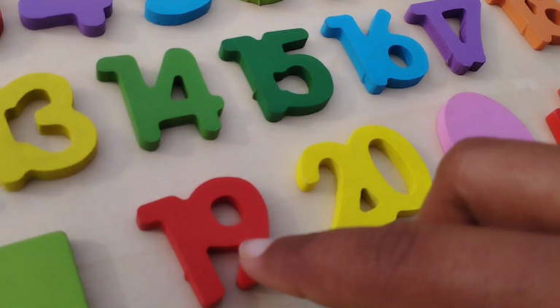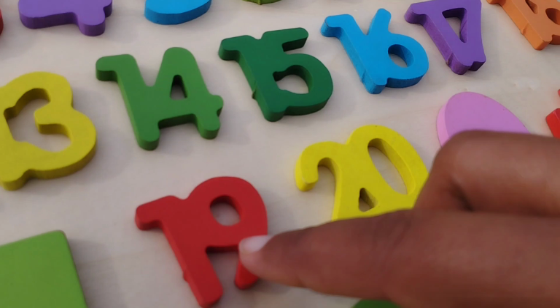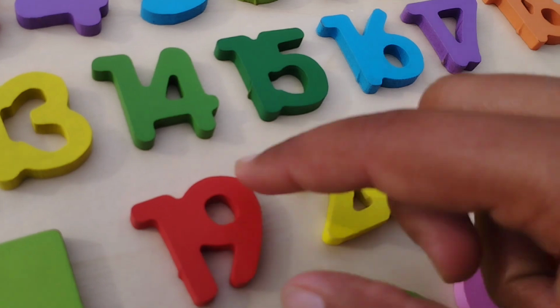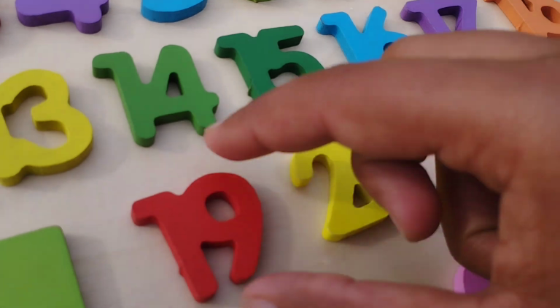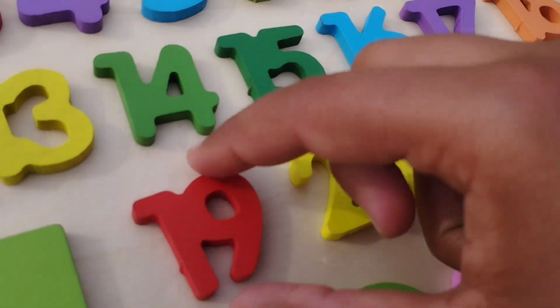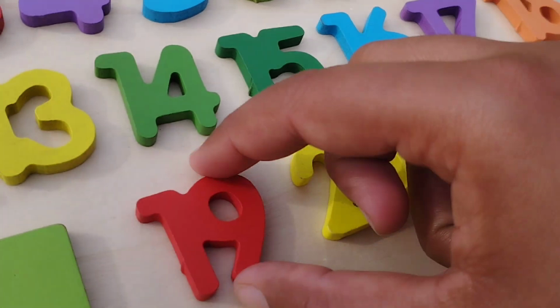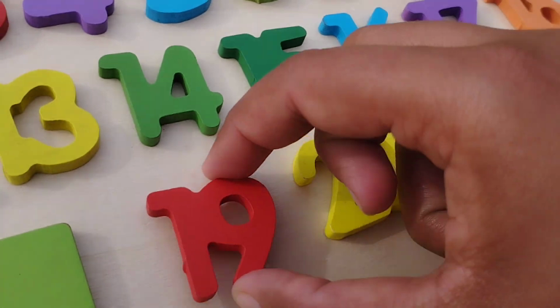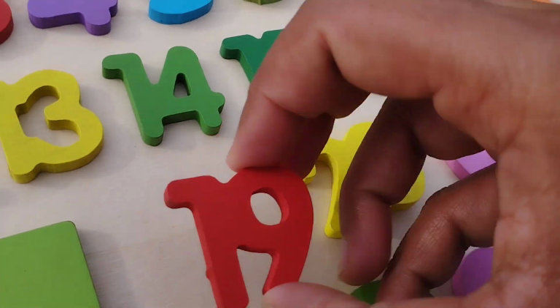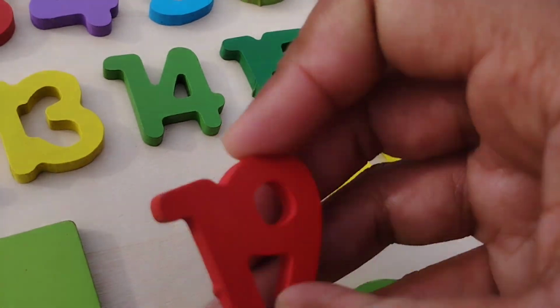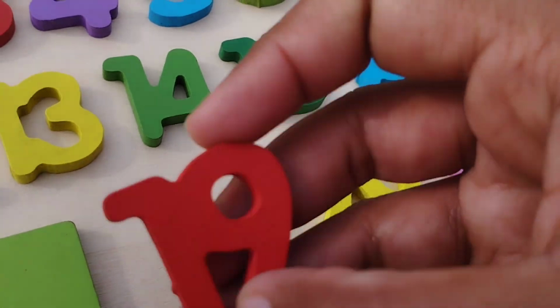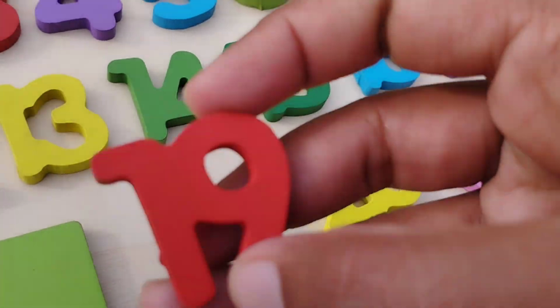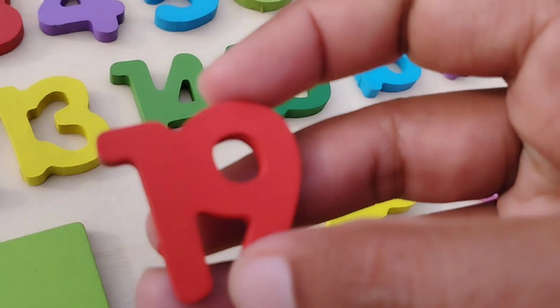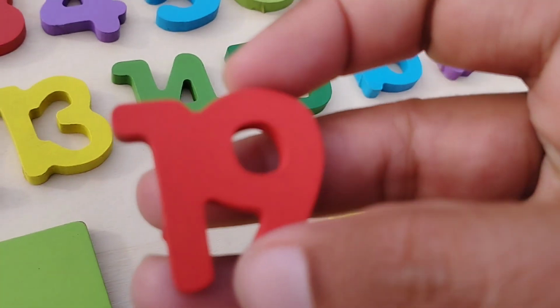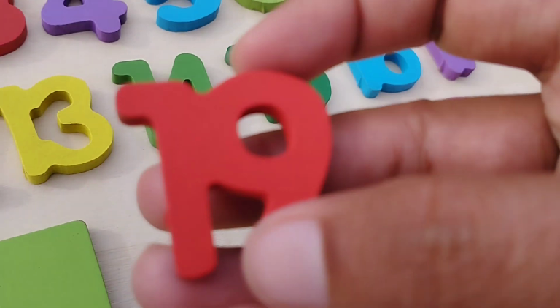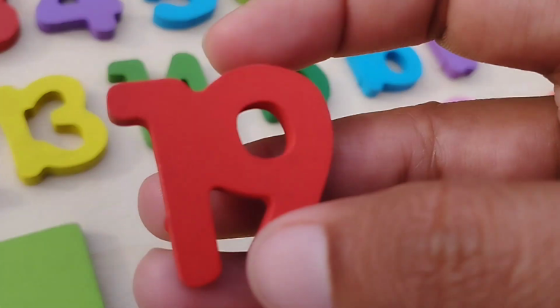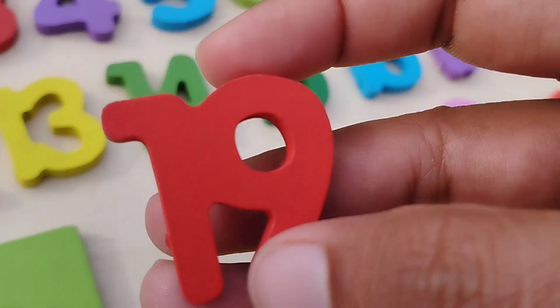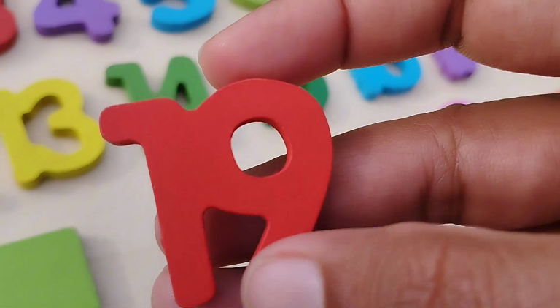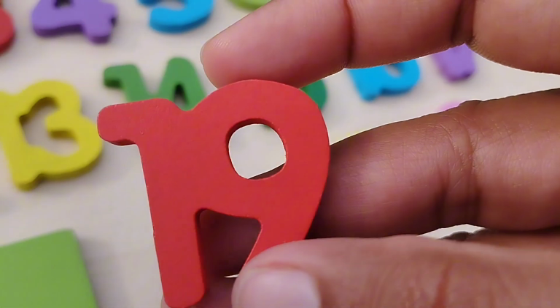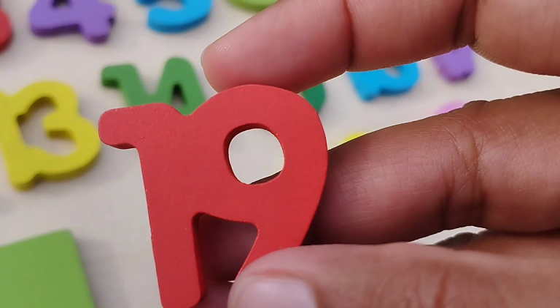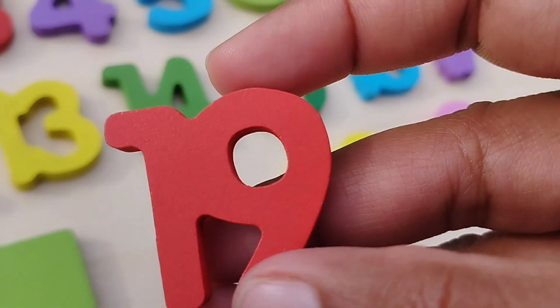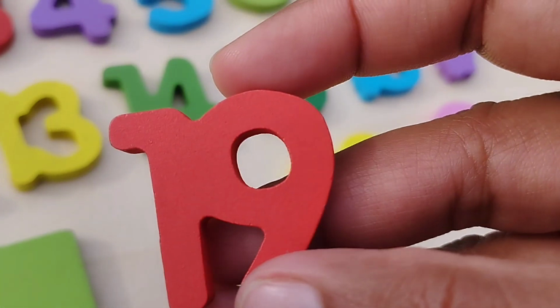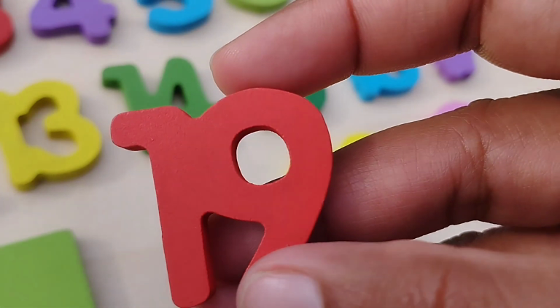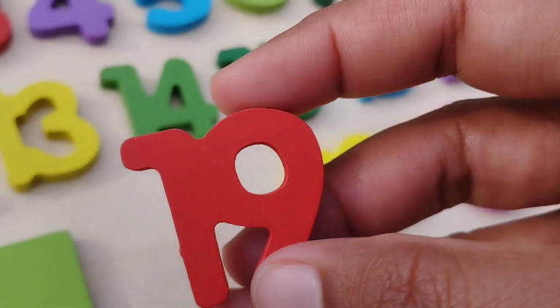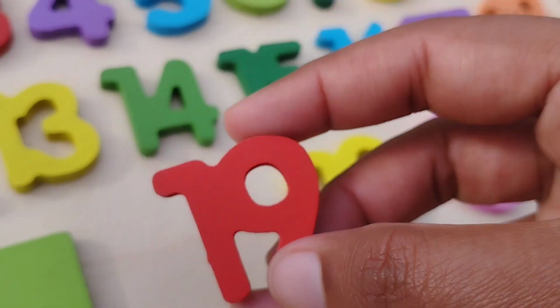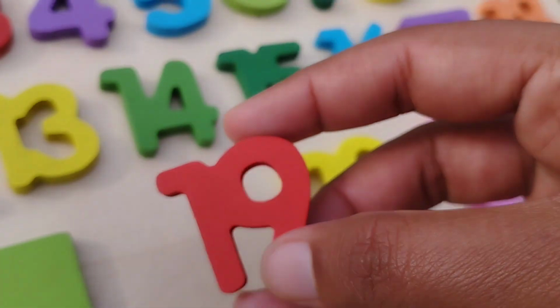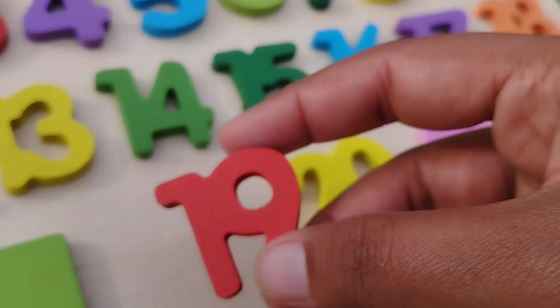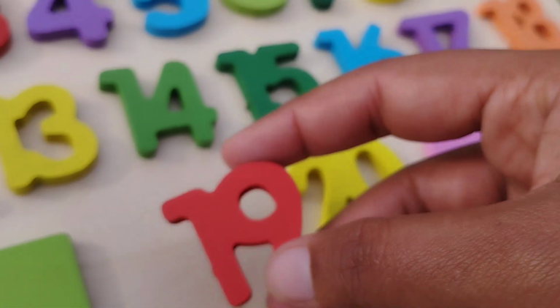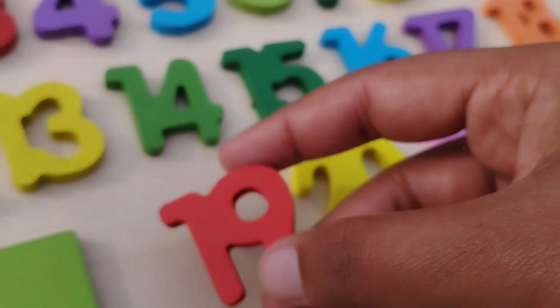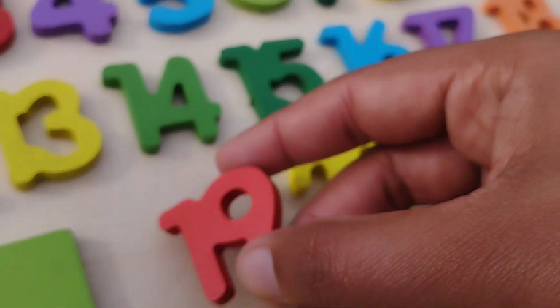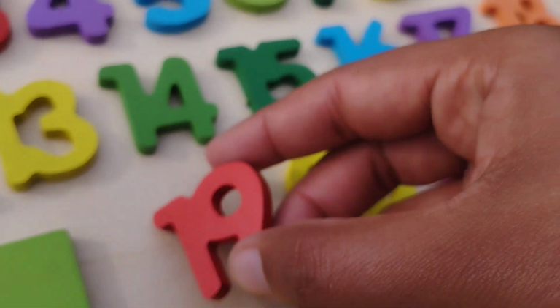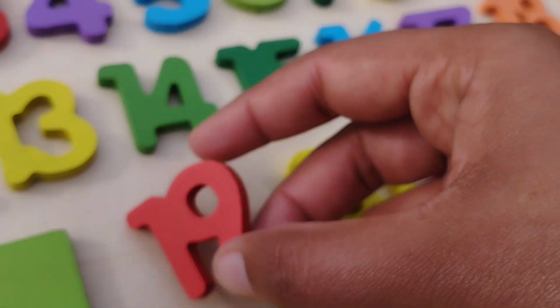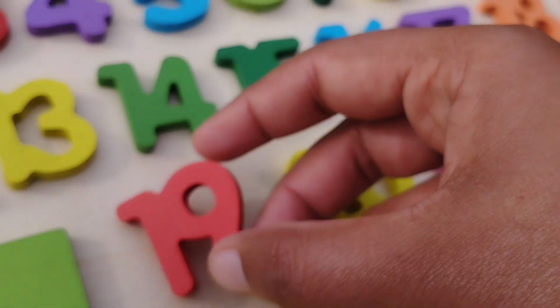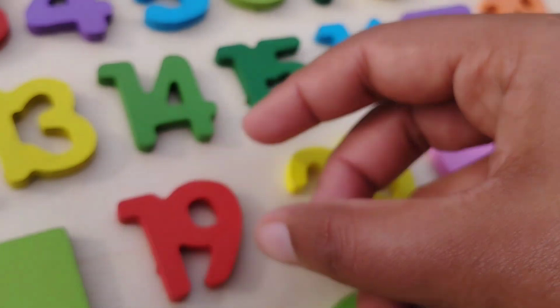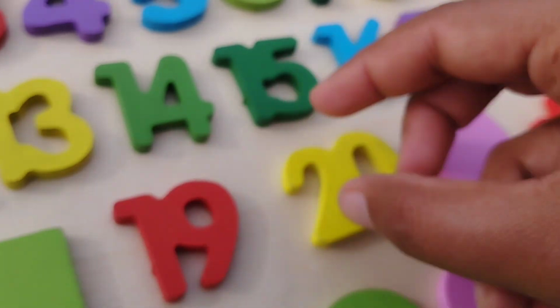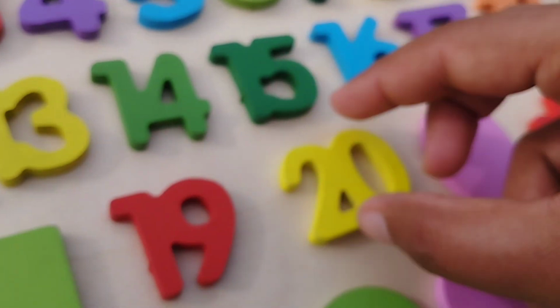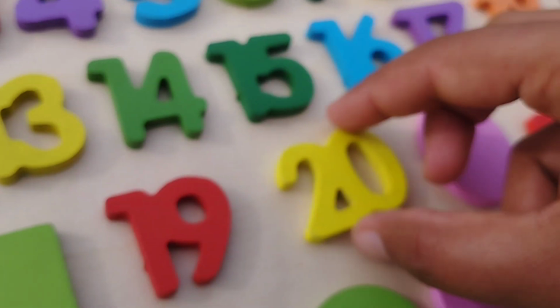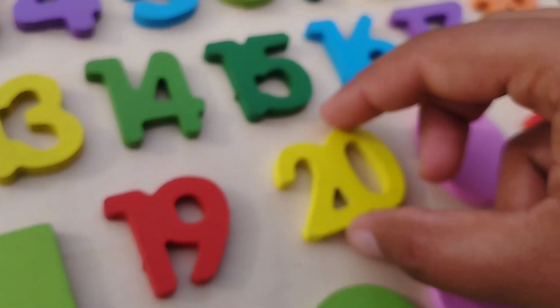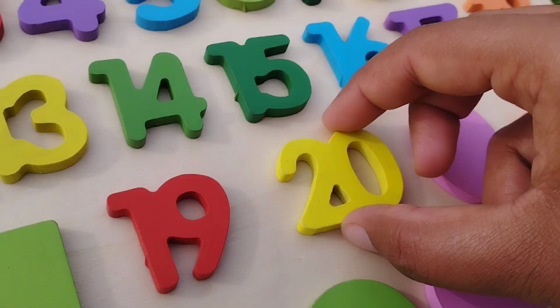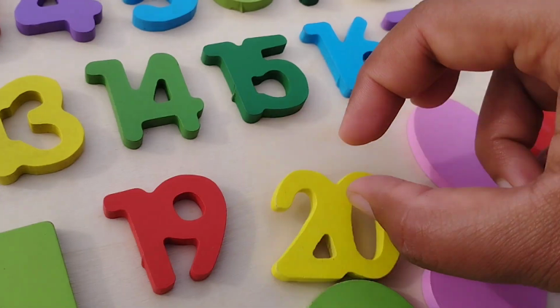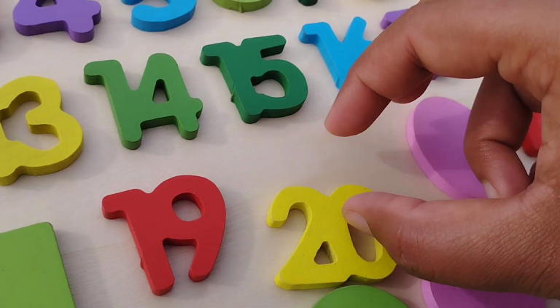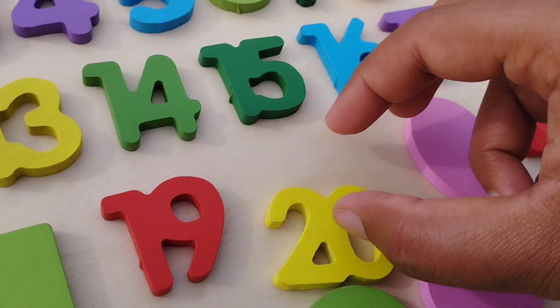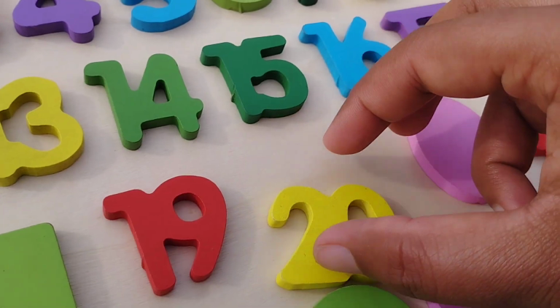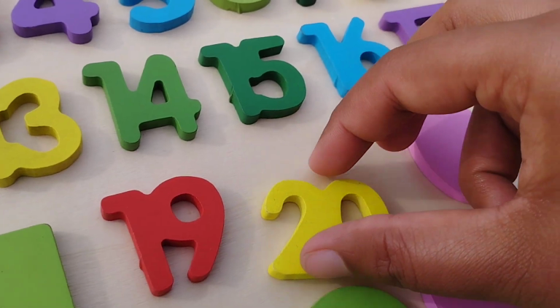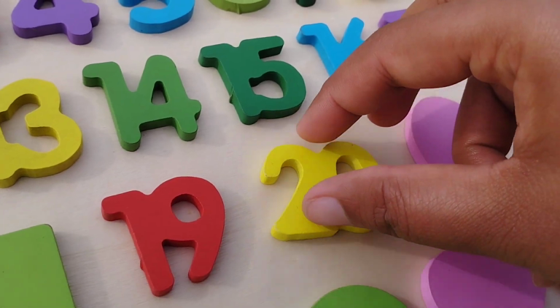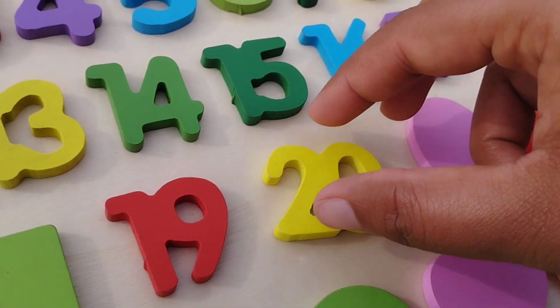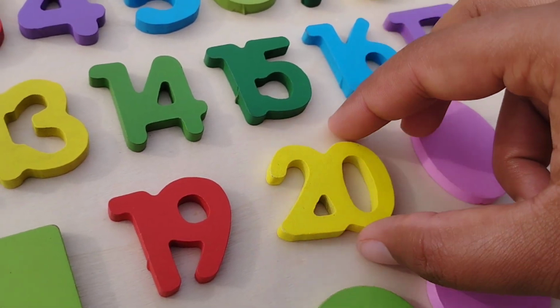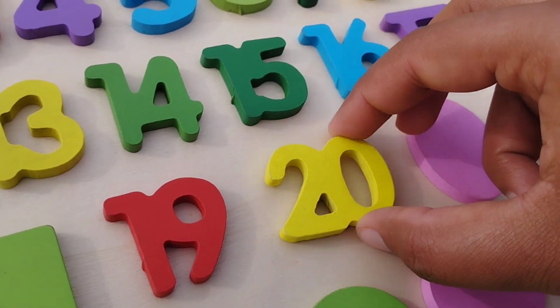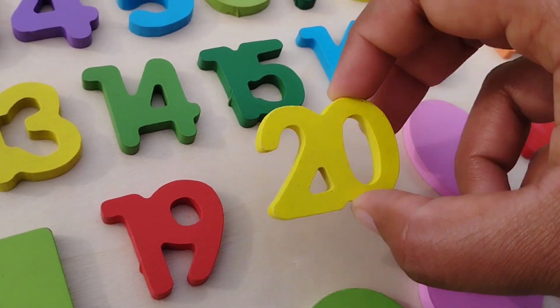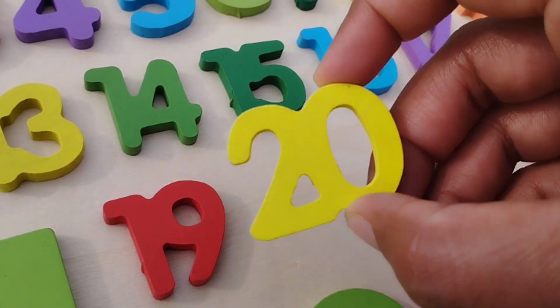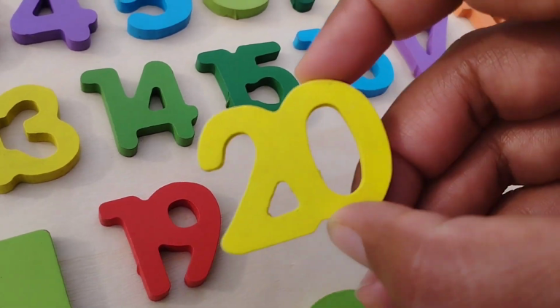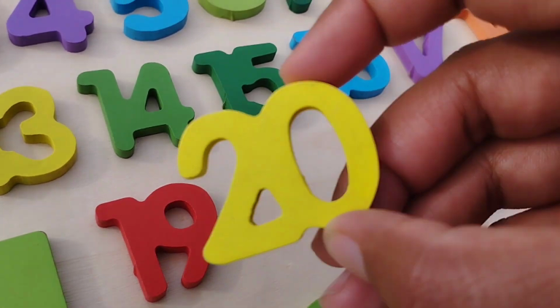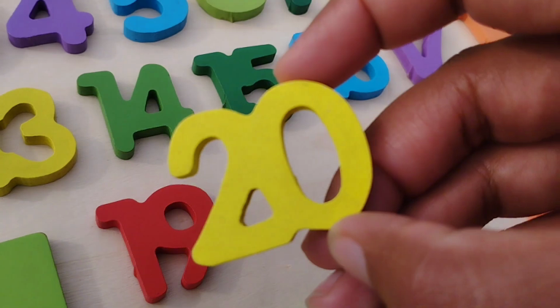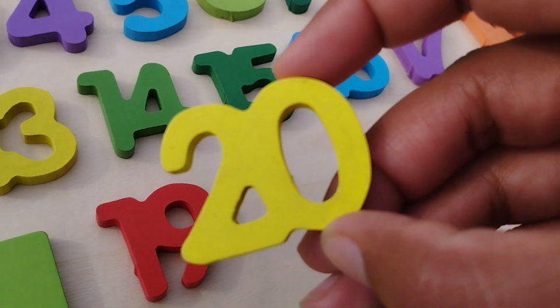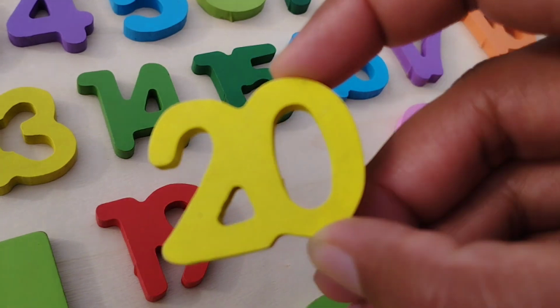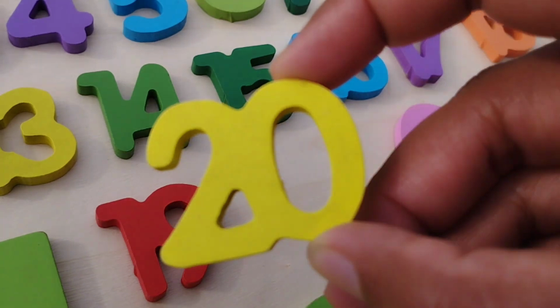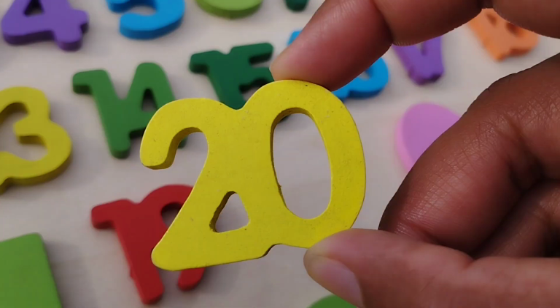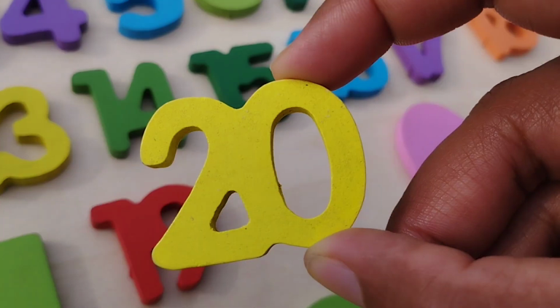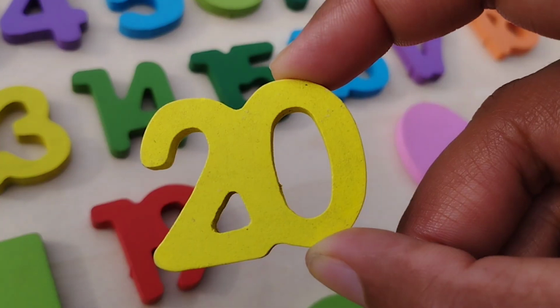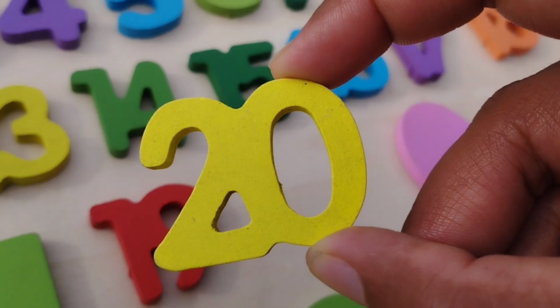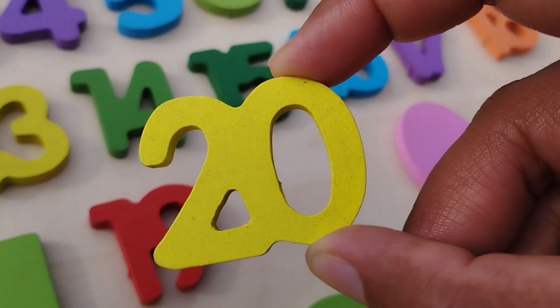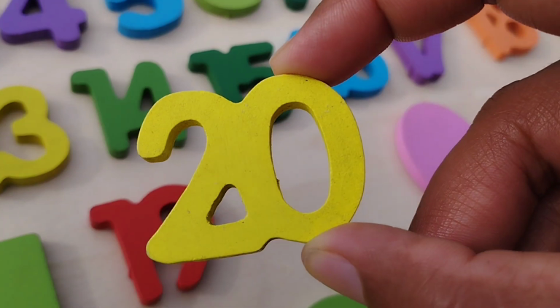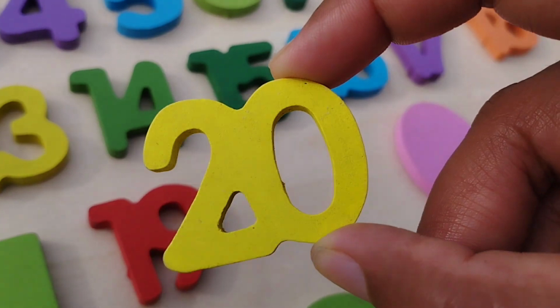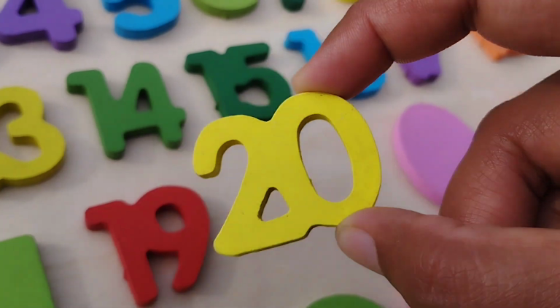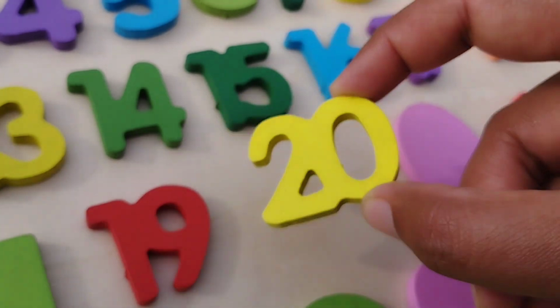The next number is nineteen. And twenty. Two, zero. Twenty.